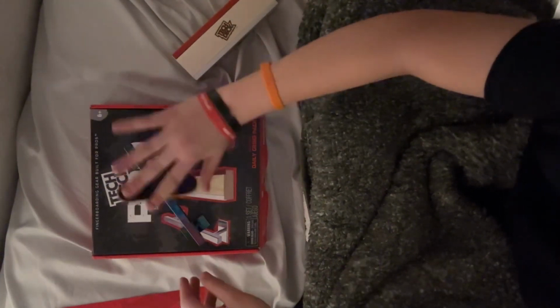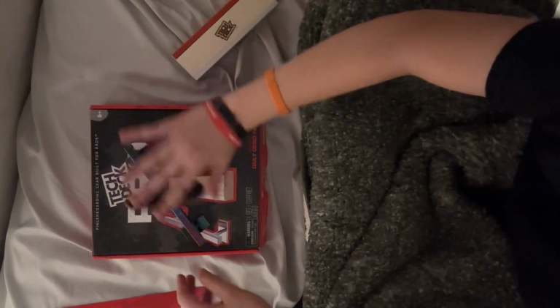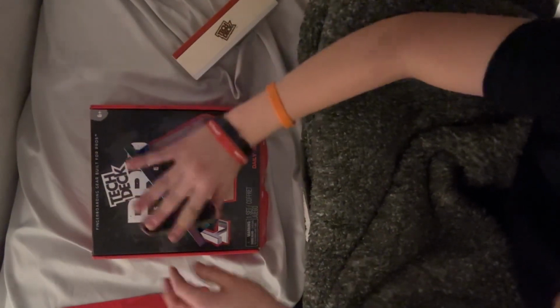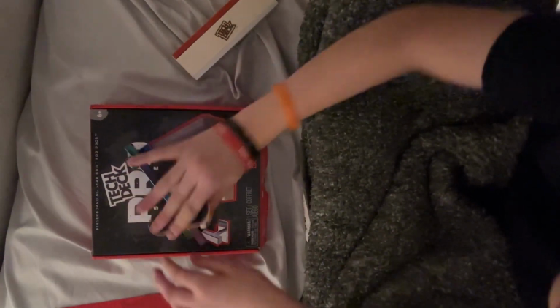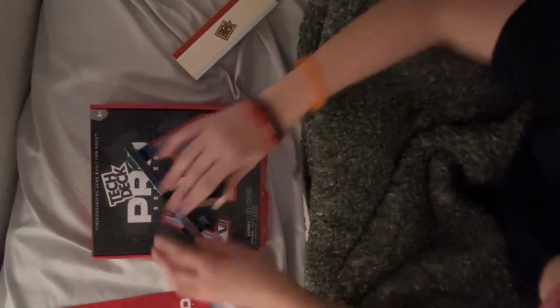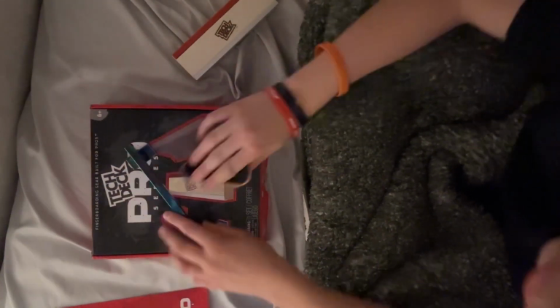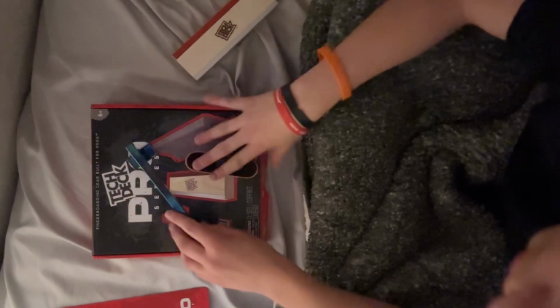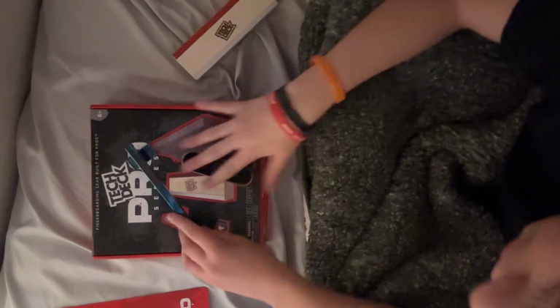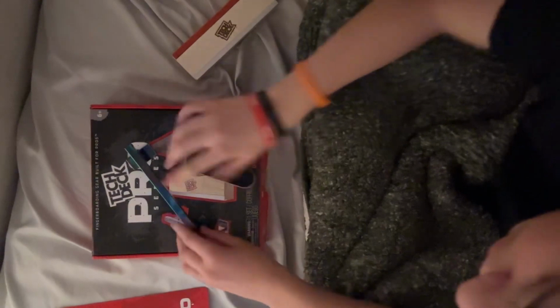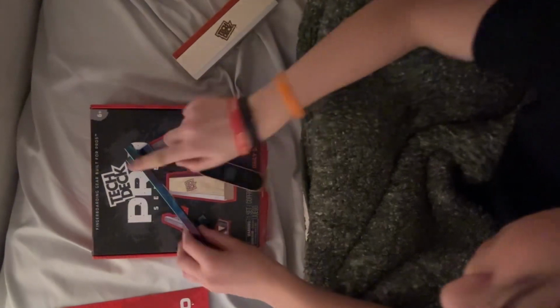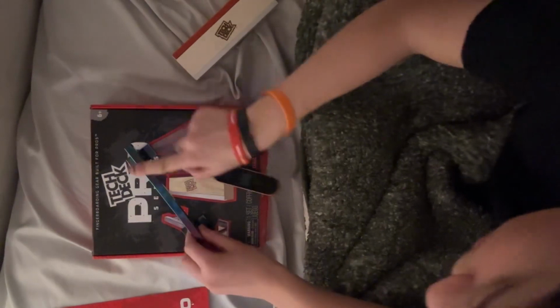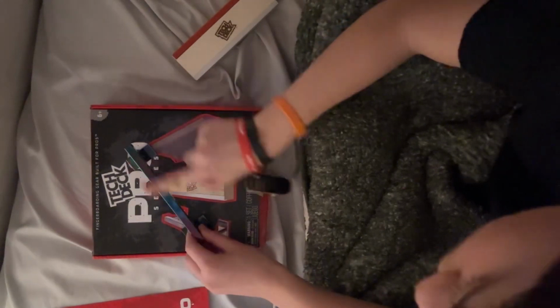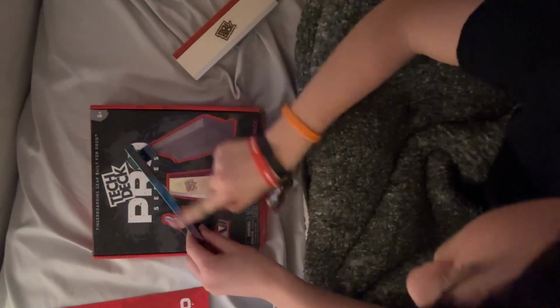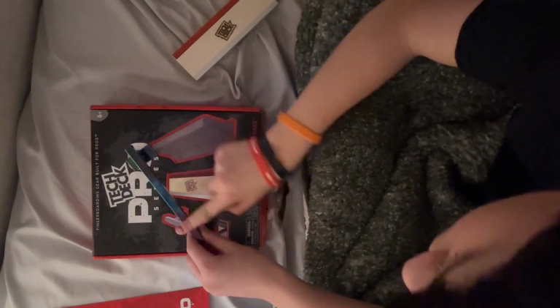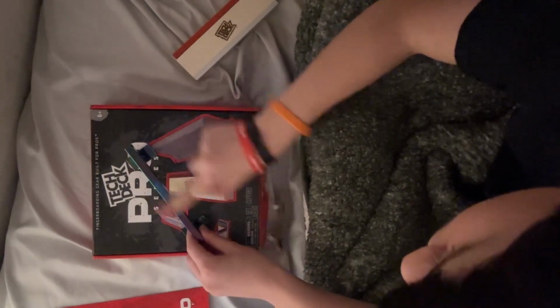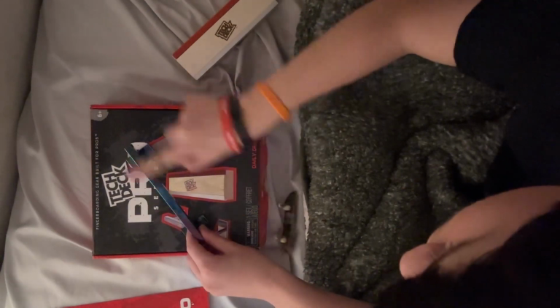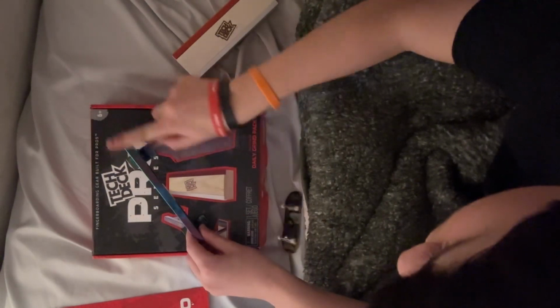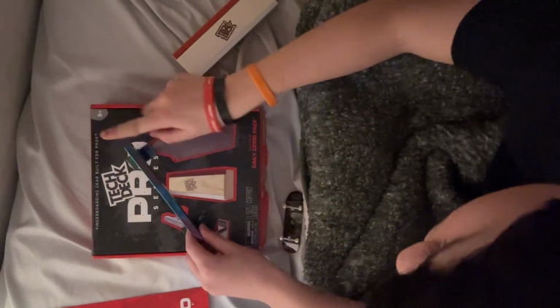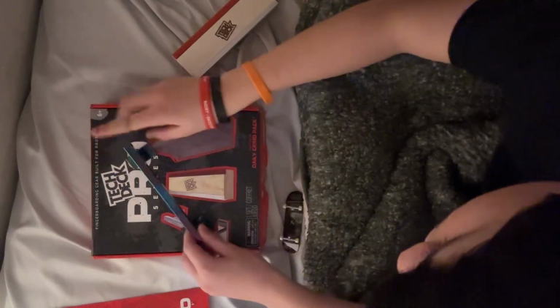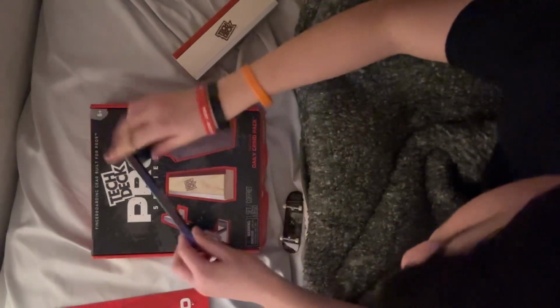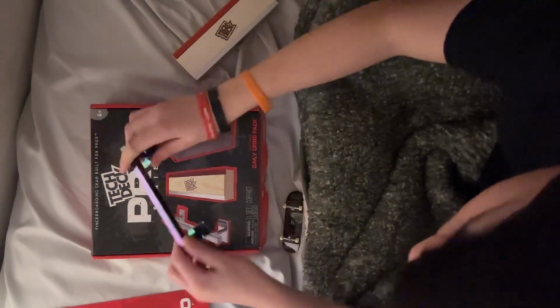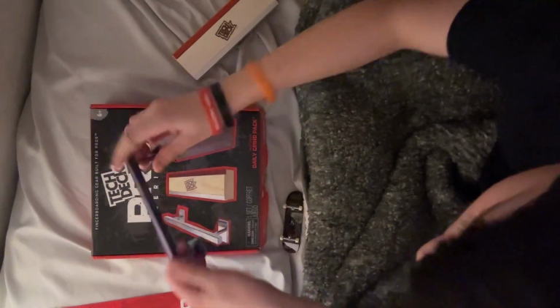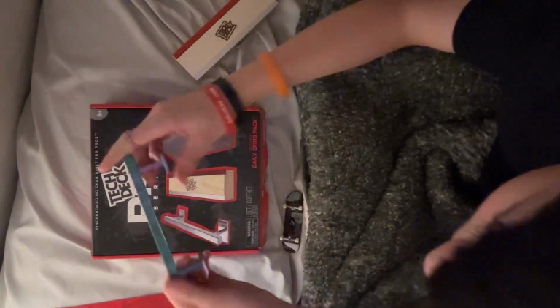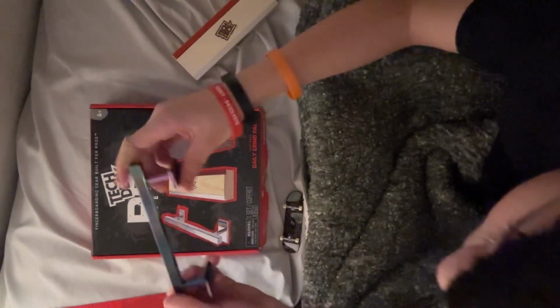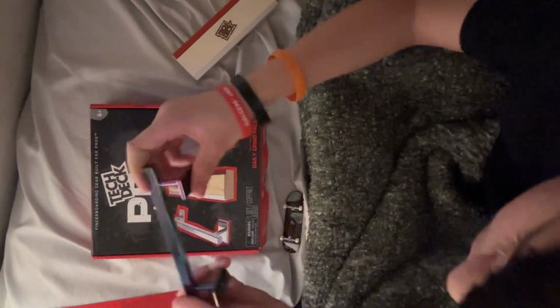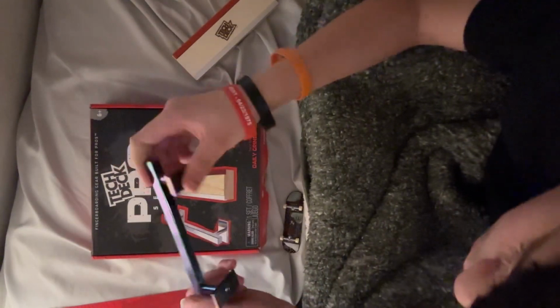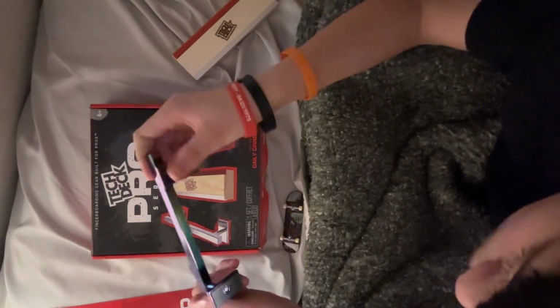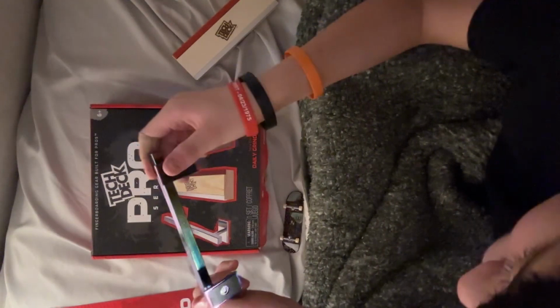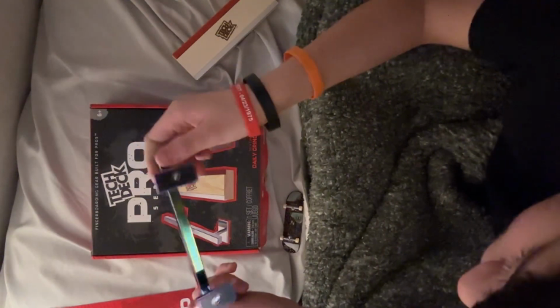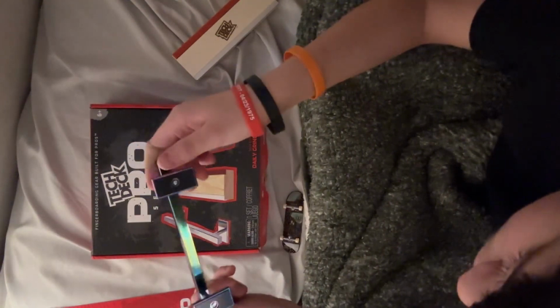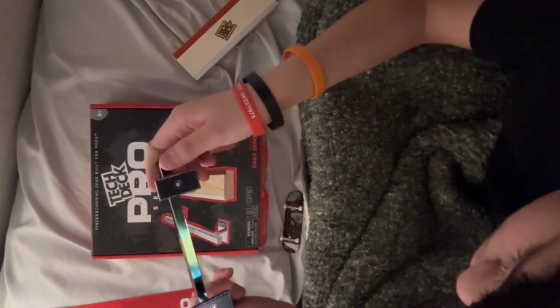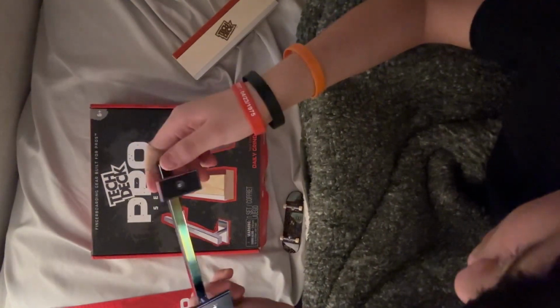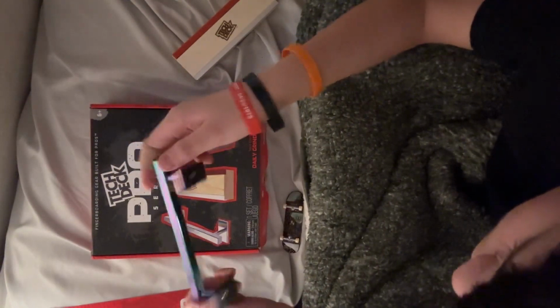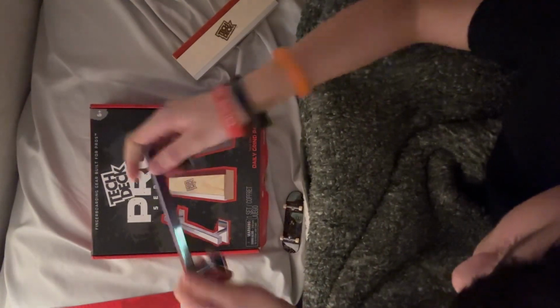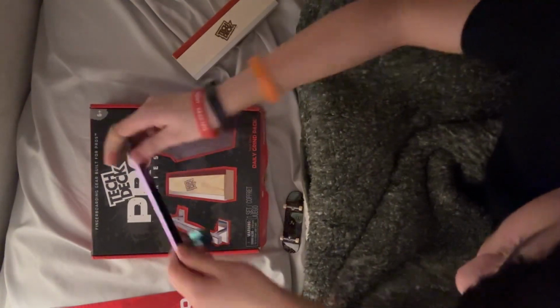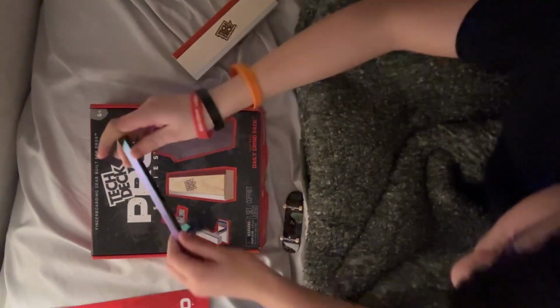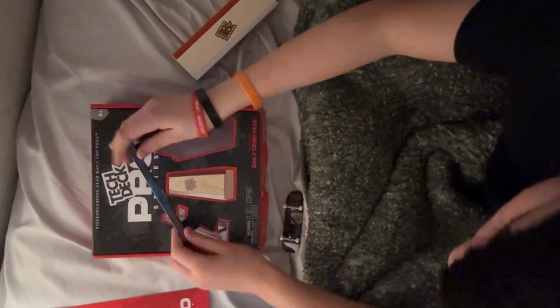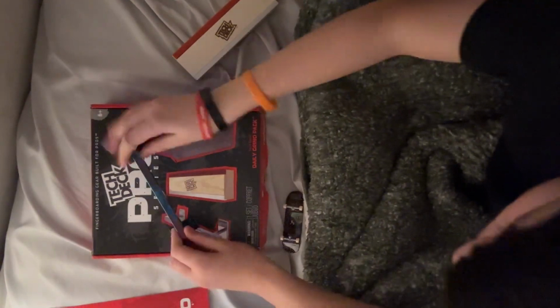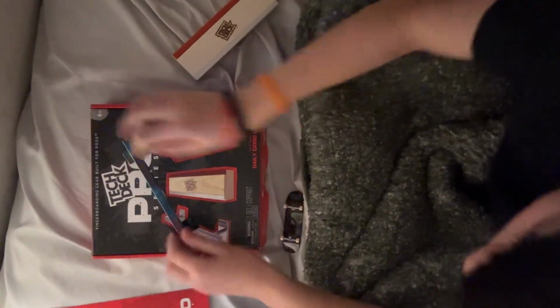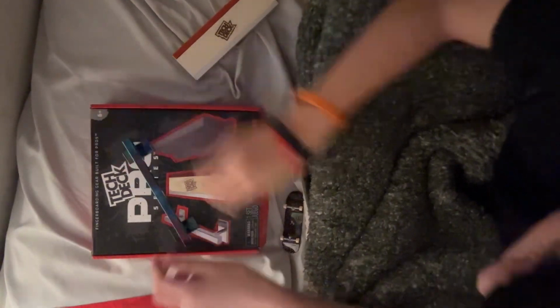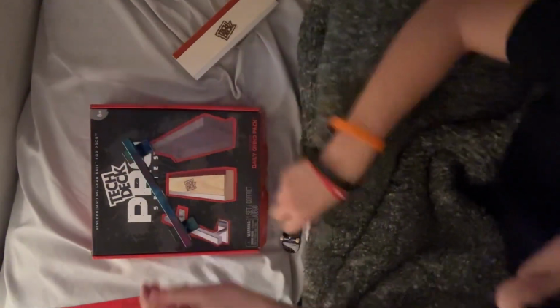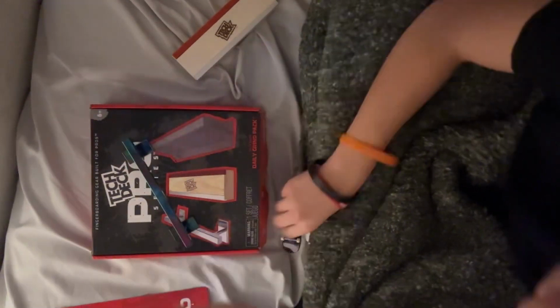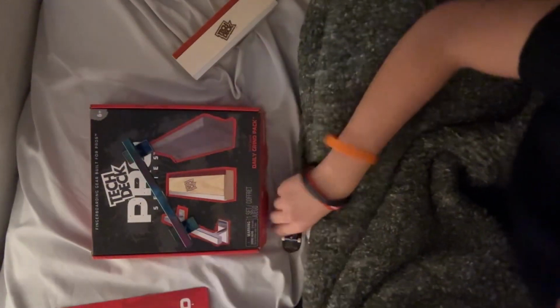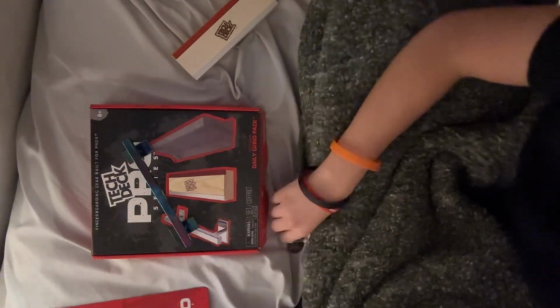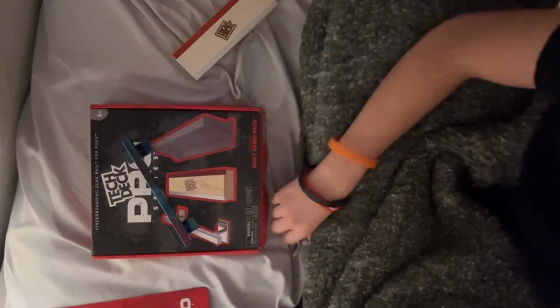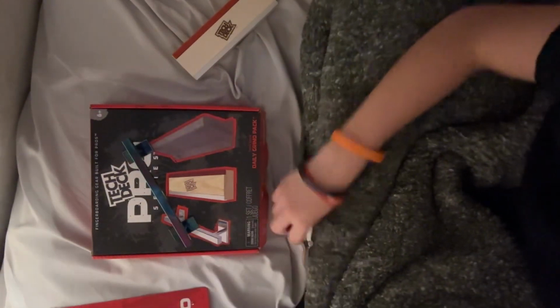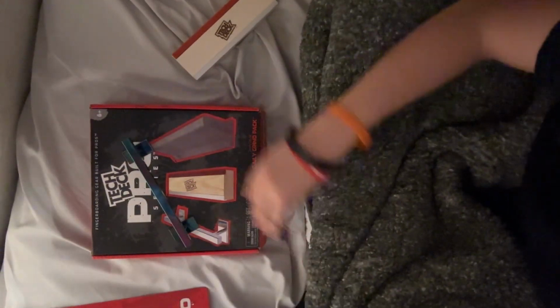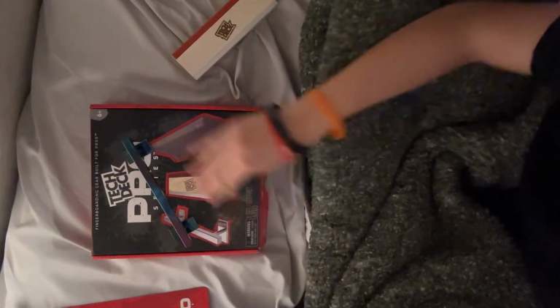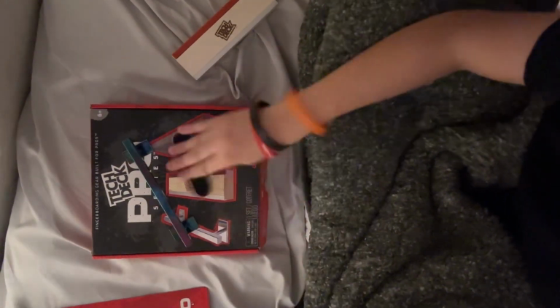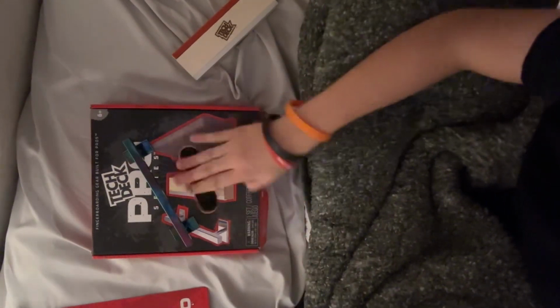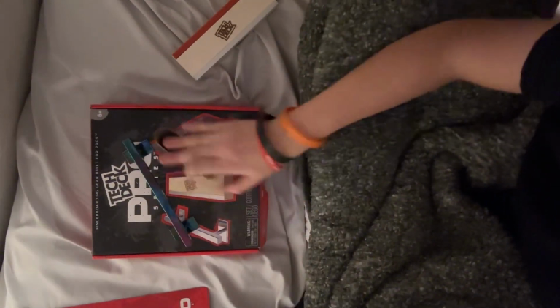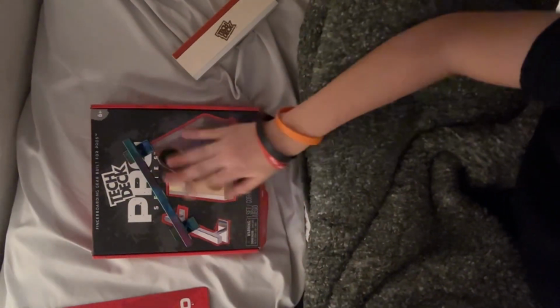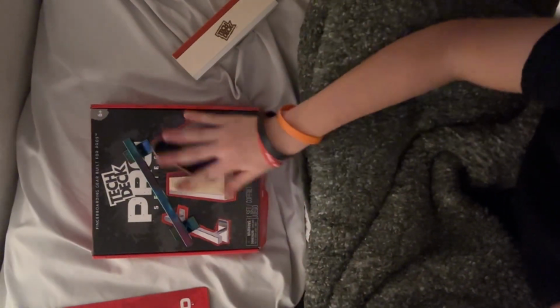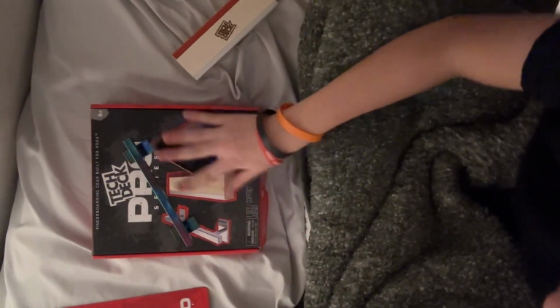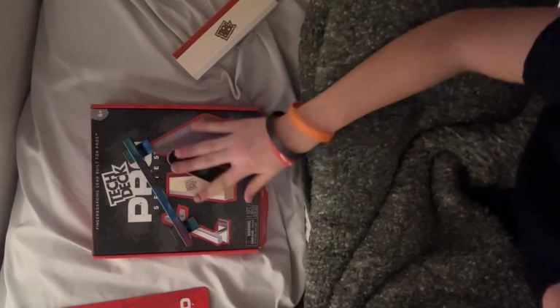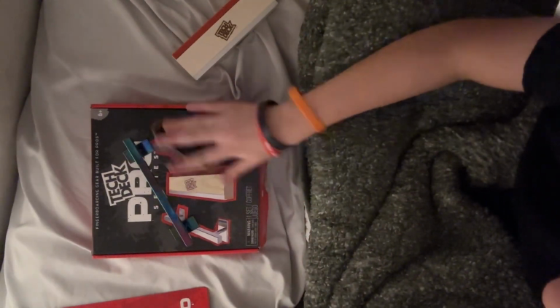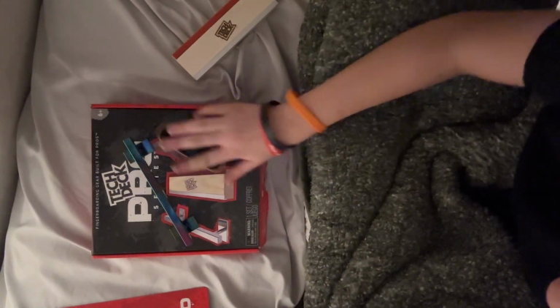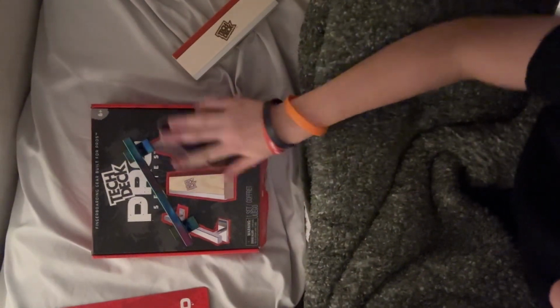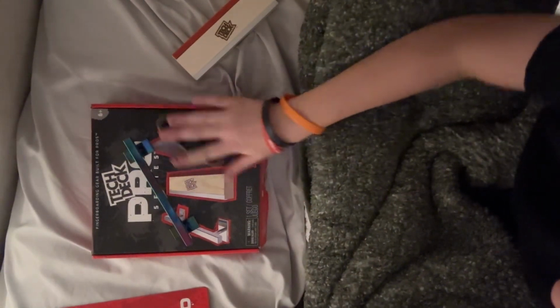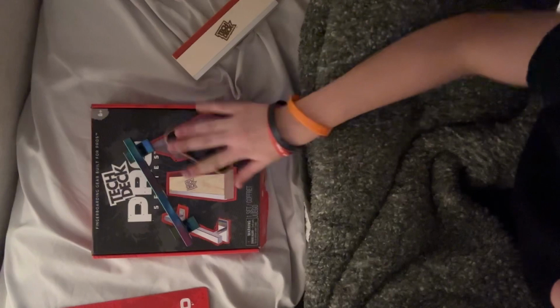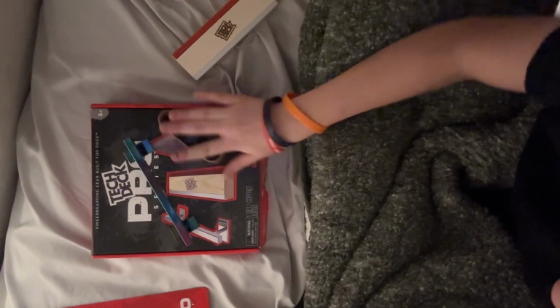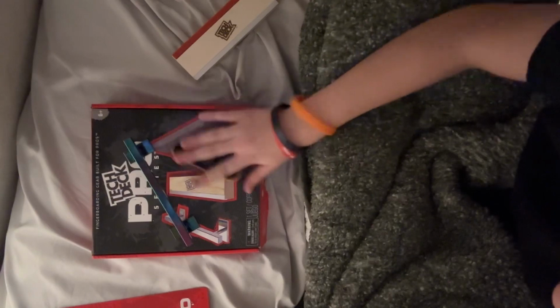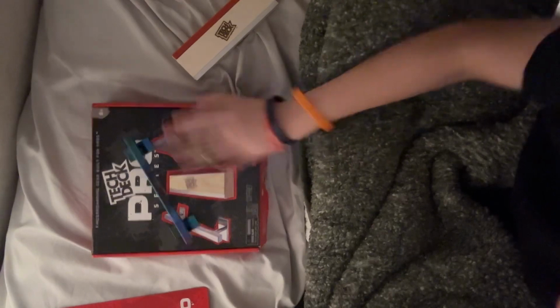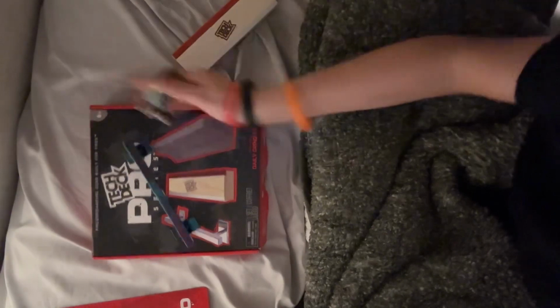It doesn't really slide well. I'm going to get some wax for it — I don't have some right now, but I'm going to try to get some.